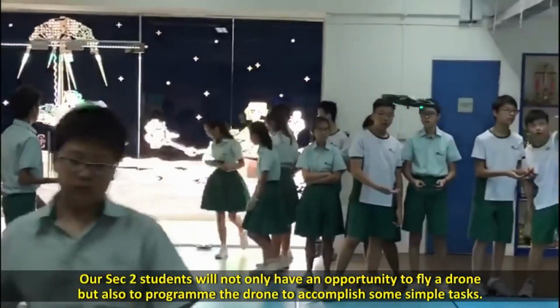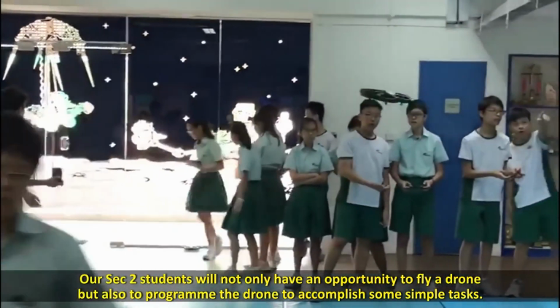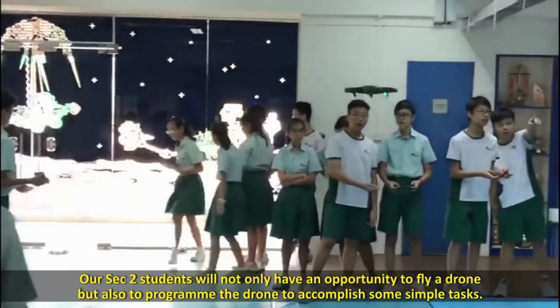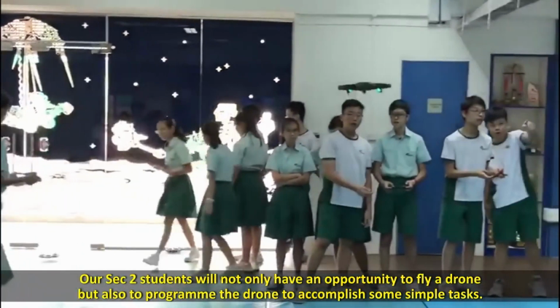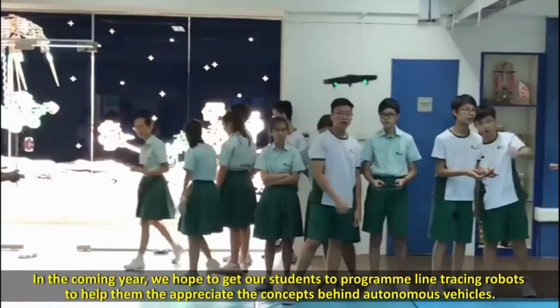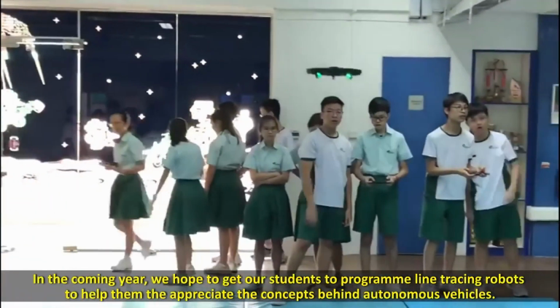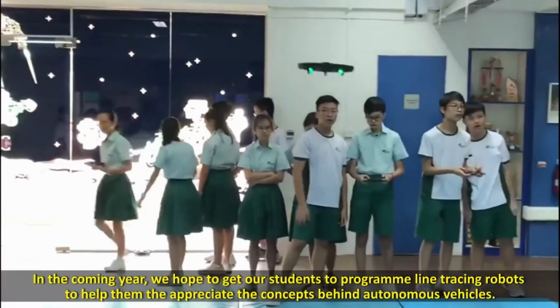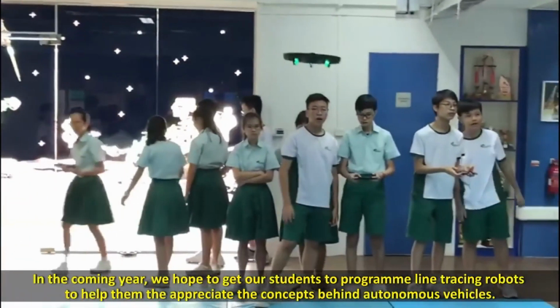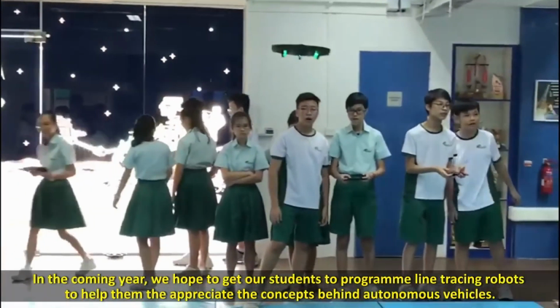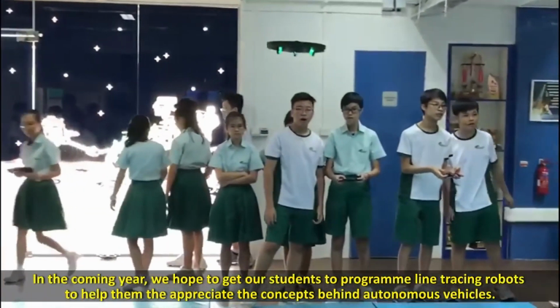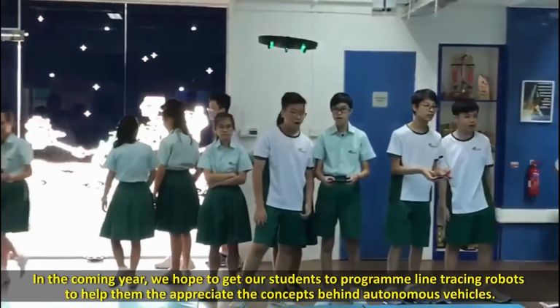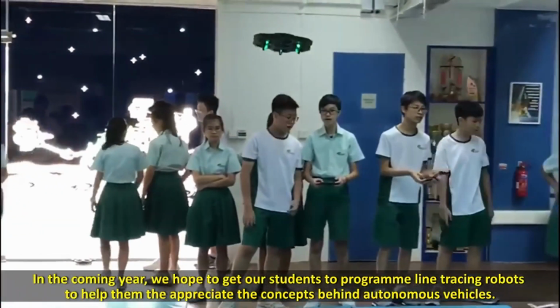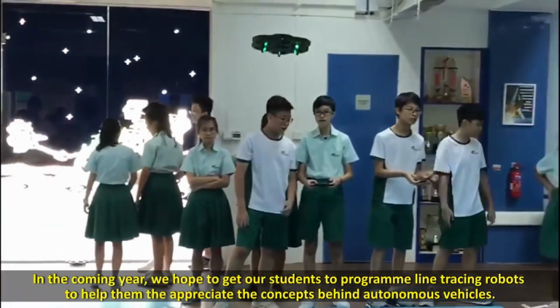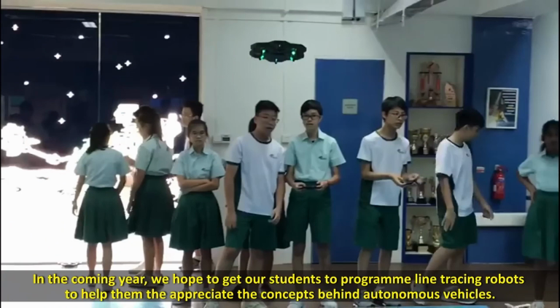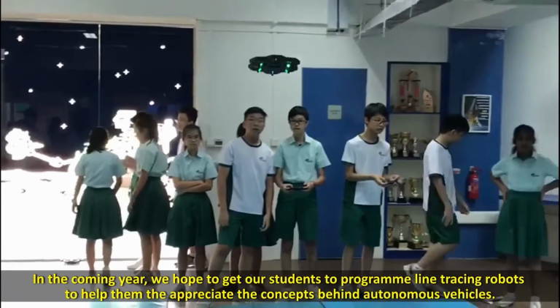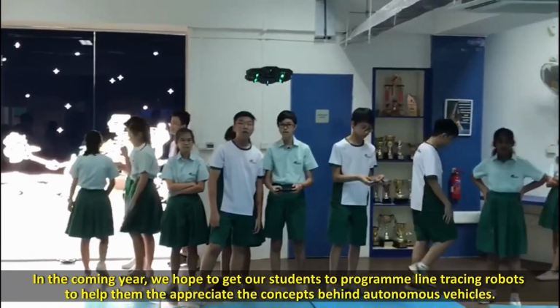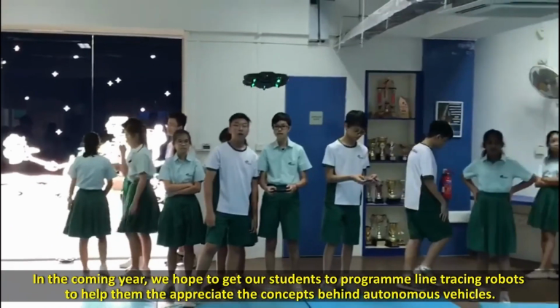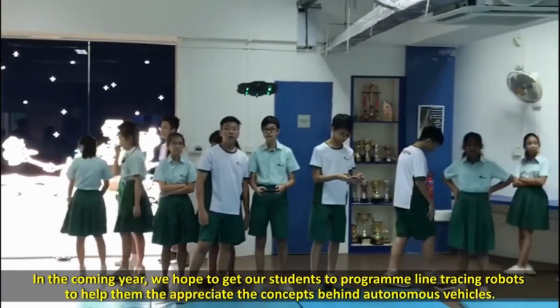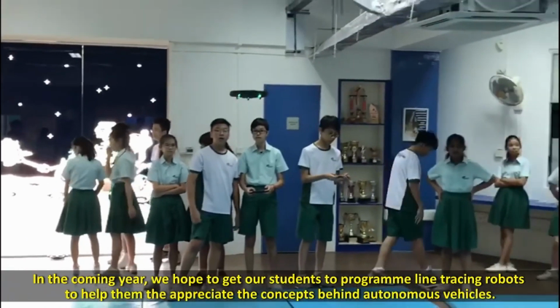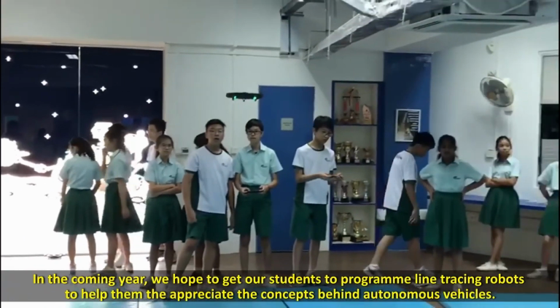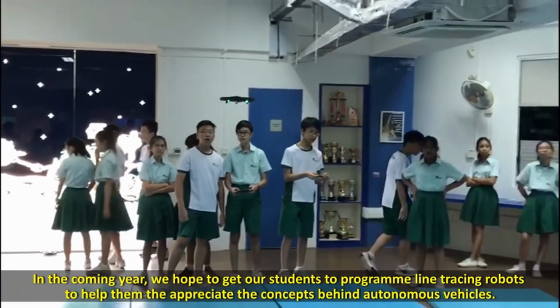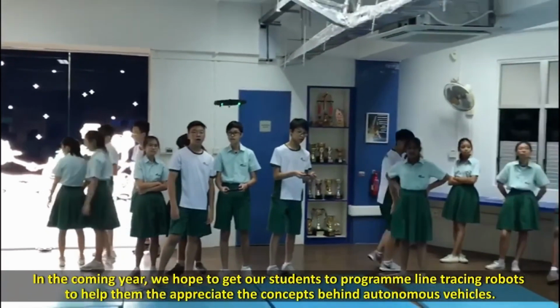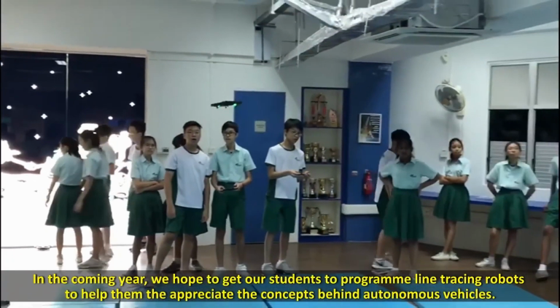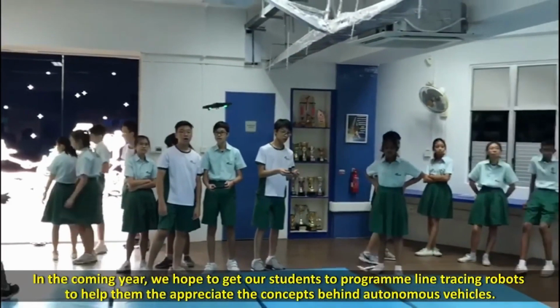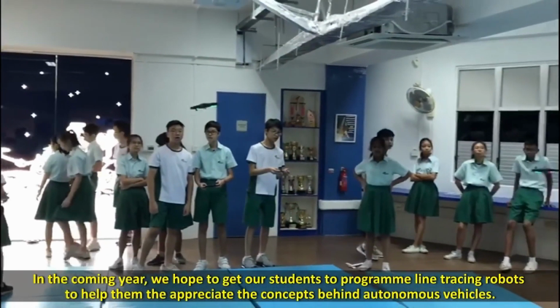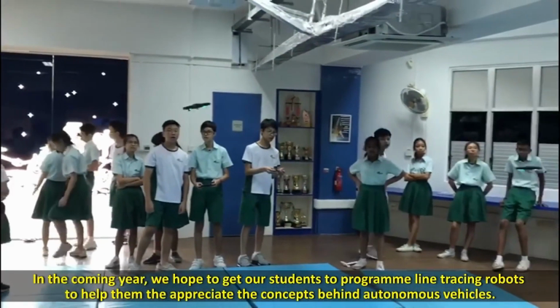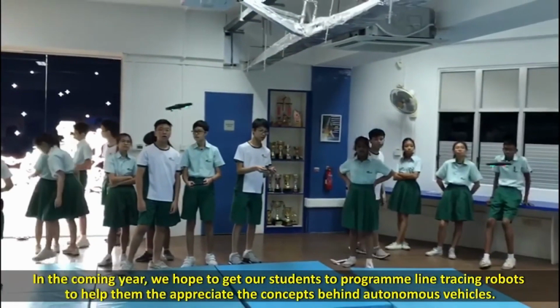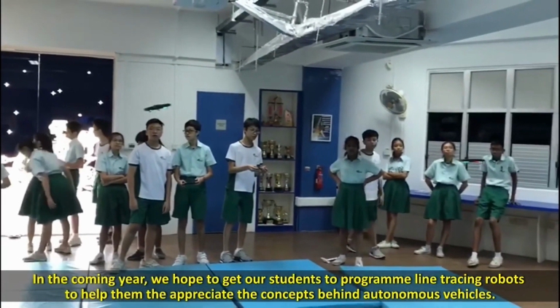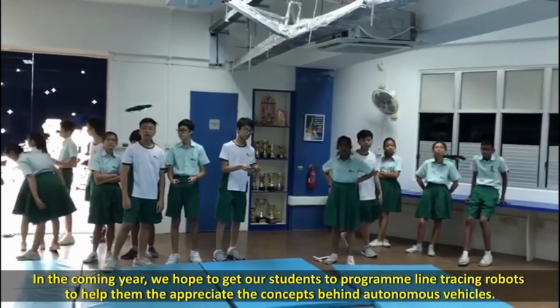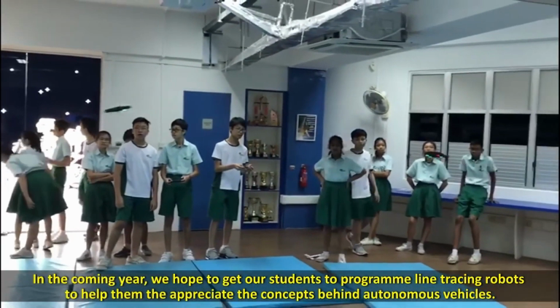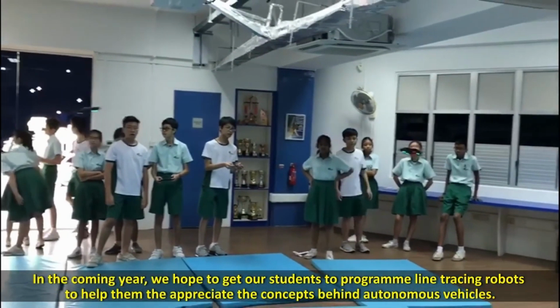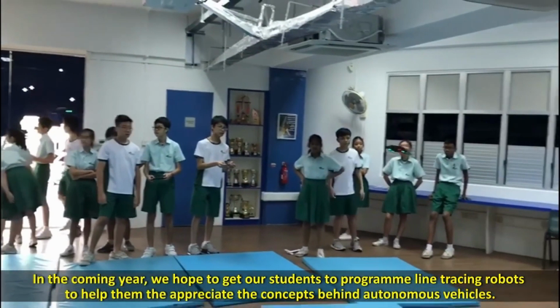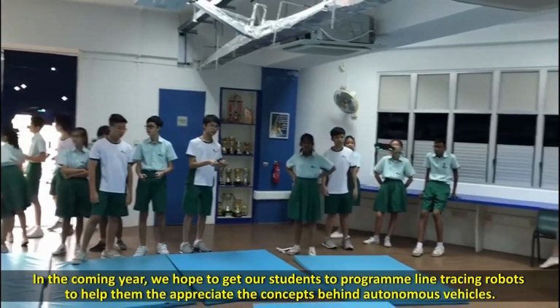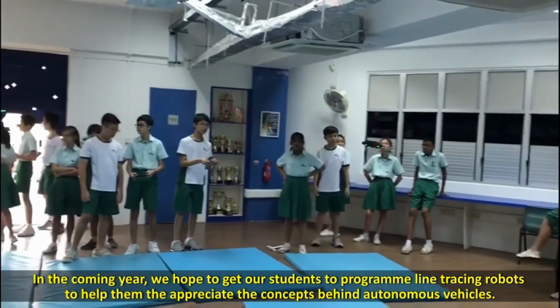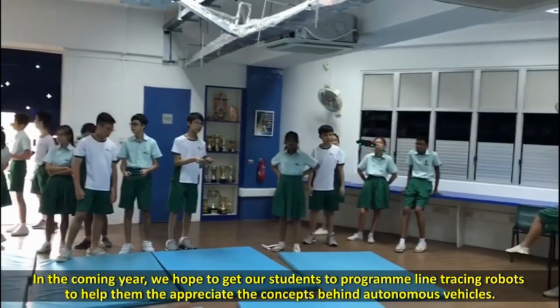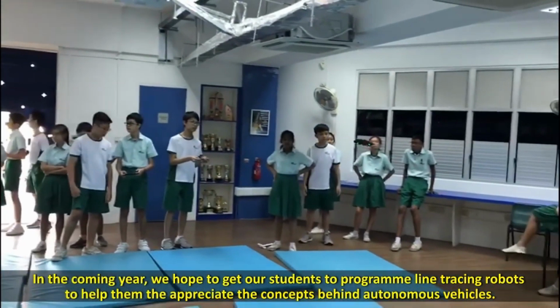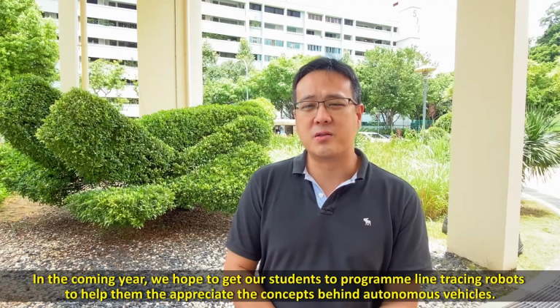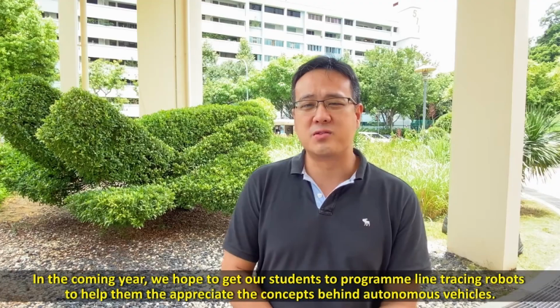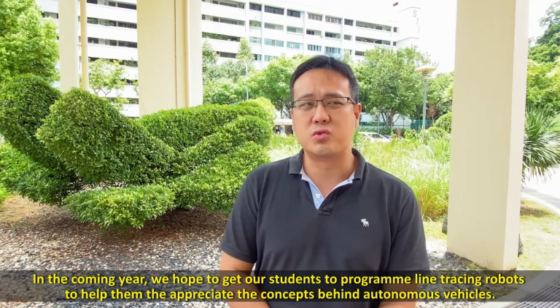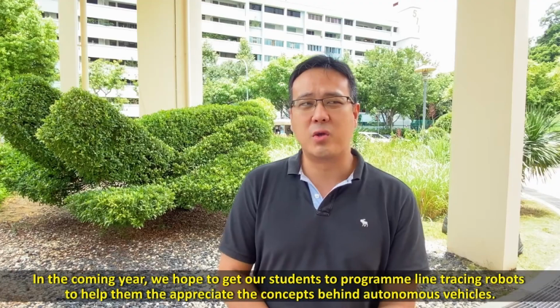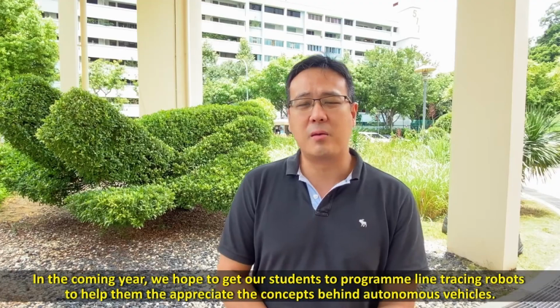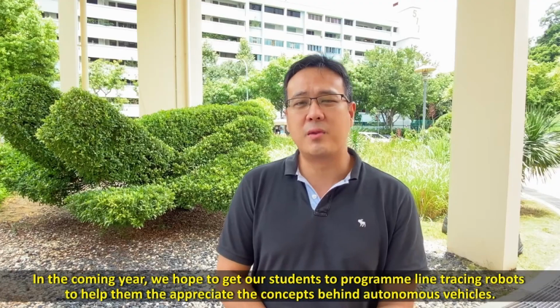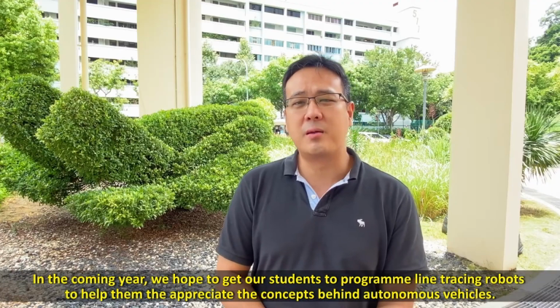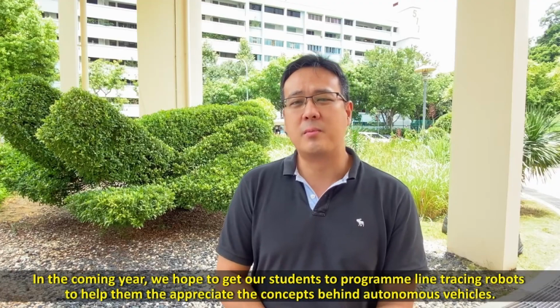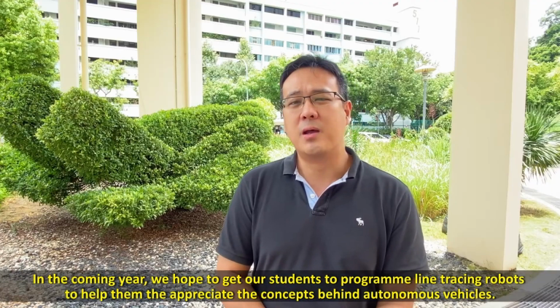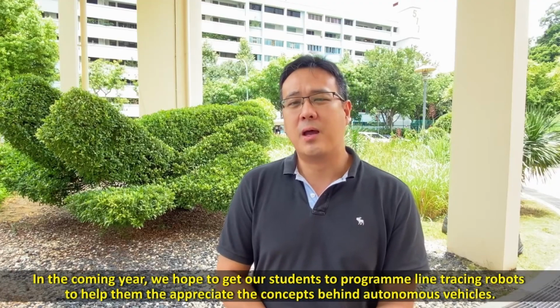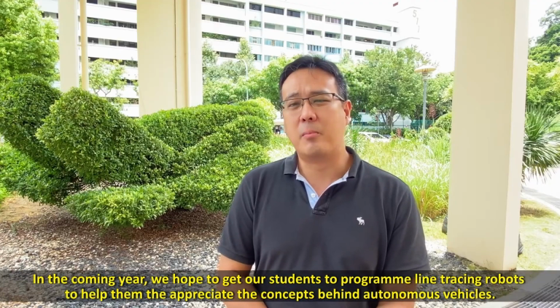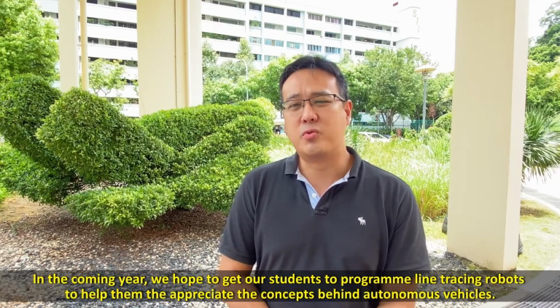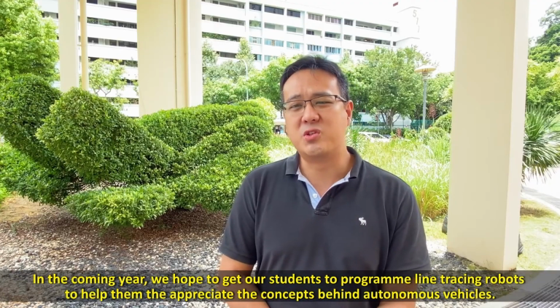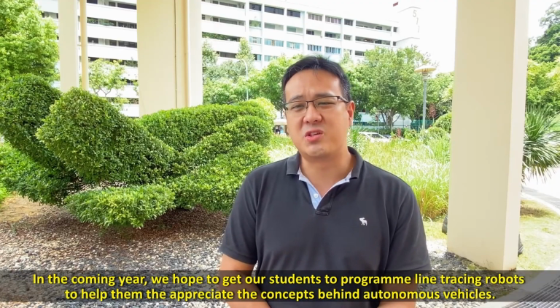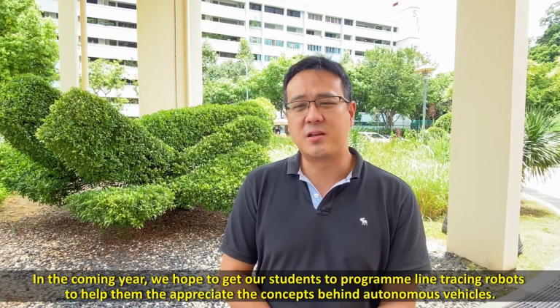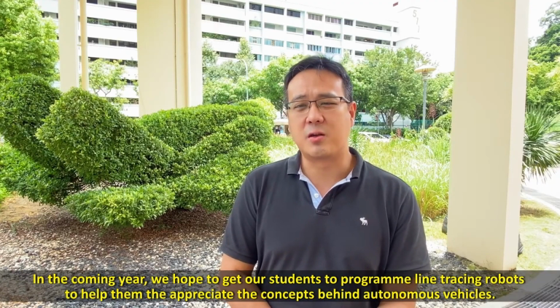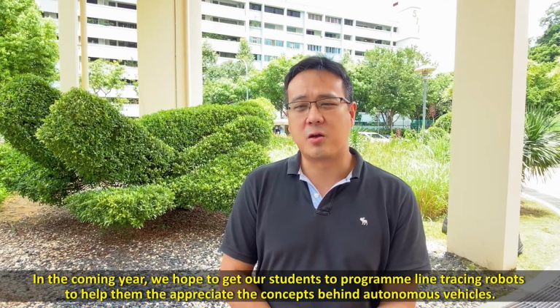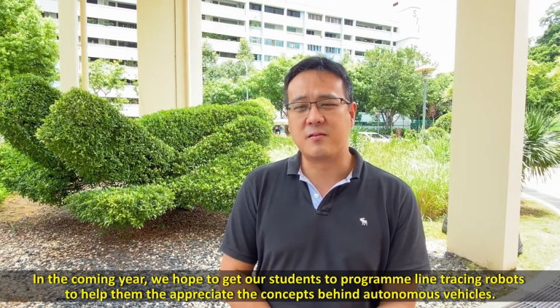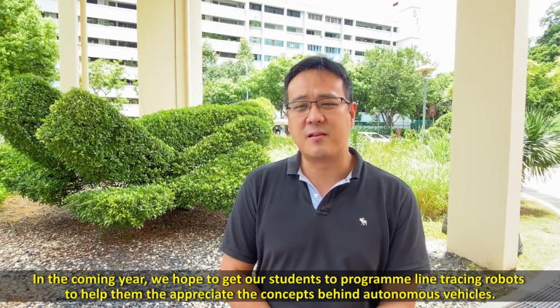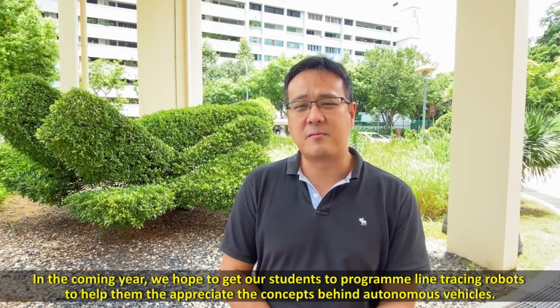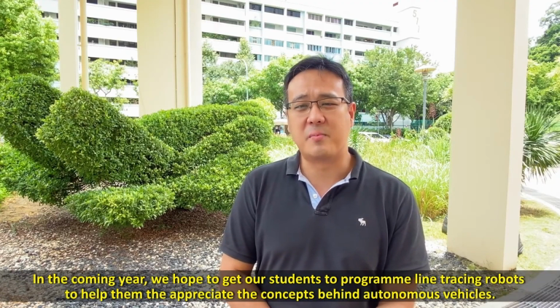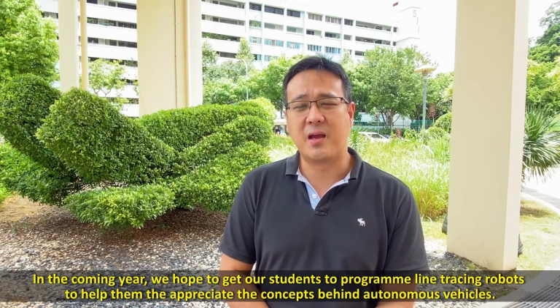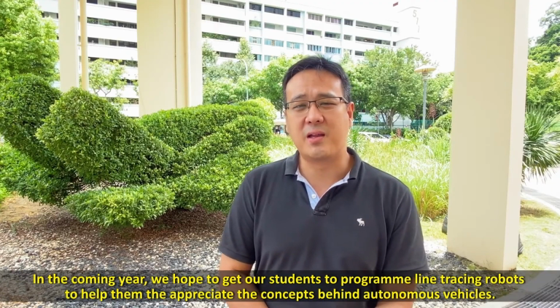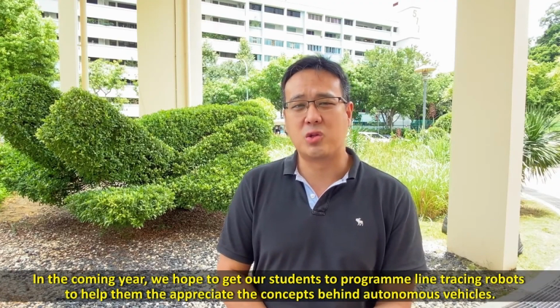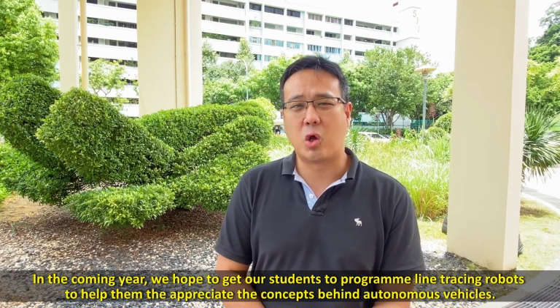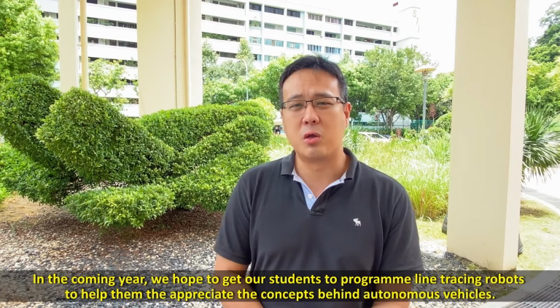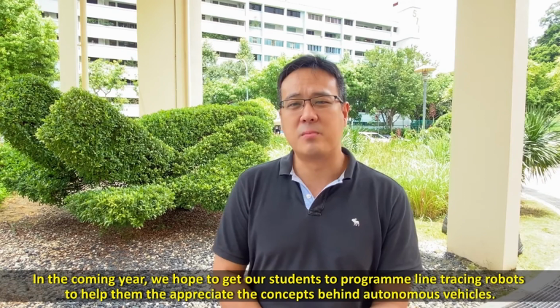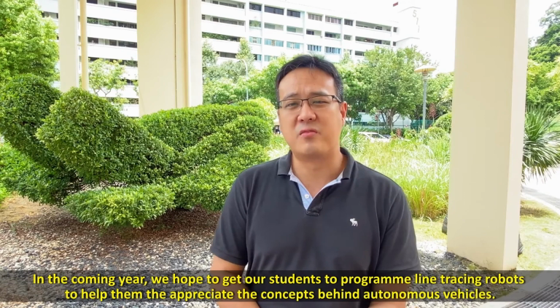In the coming year, we hope to get our students to program line-tracing robots to help them appreciate the concept quite economically.